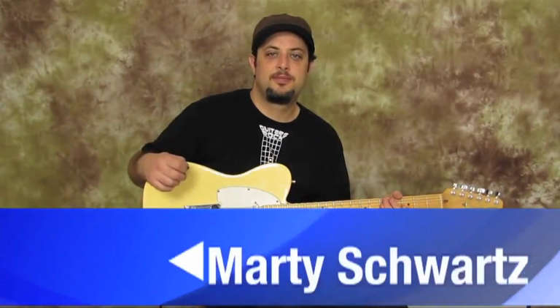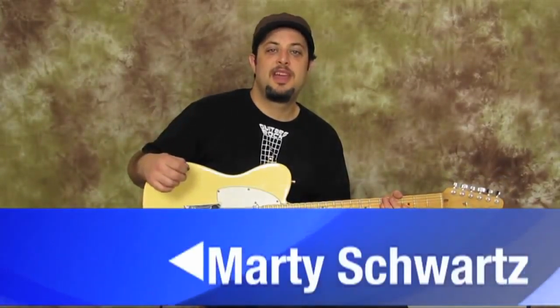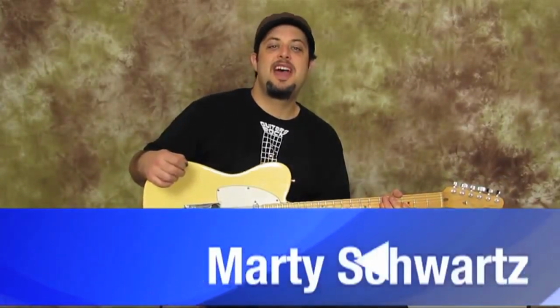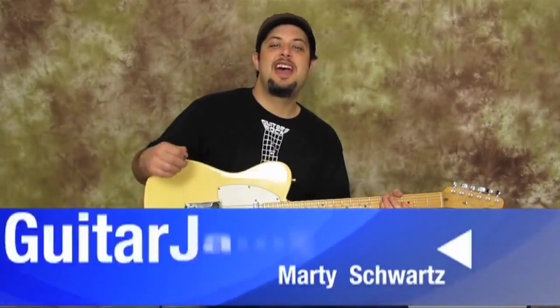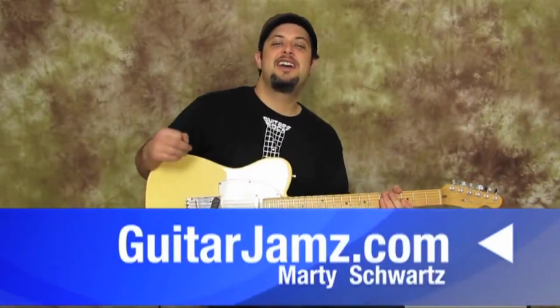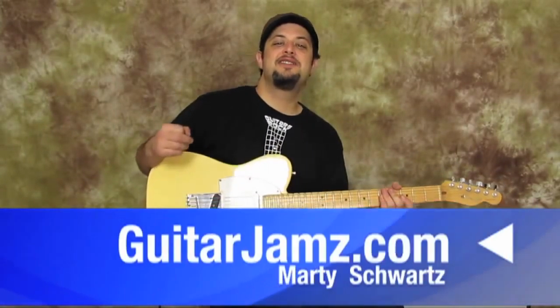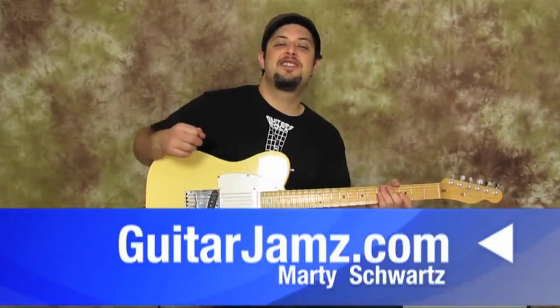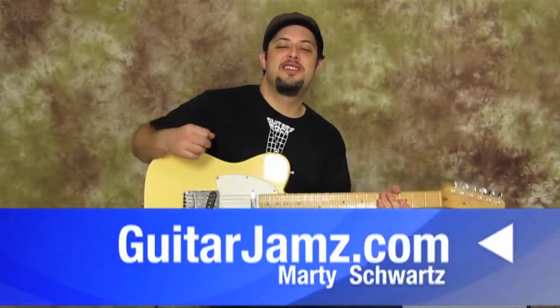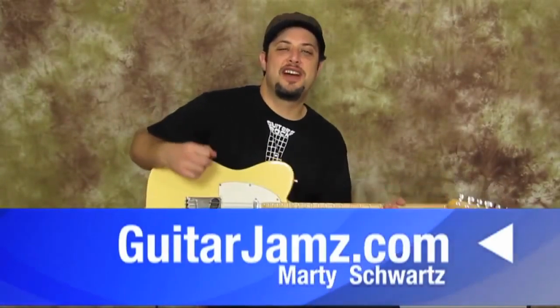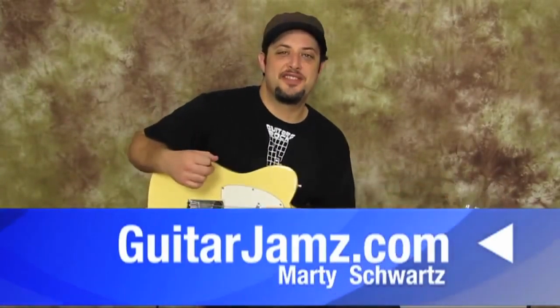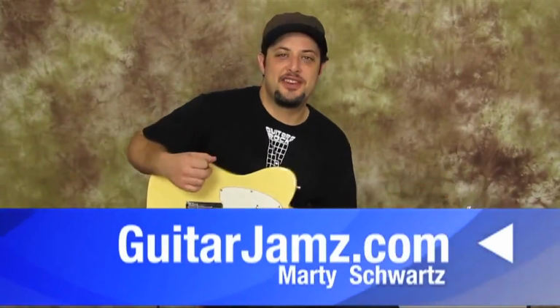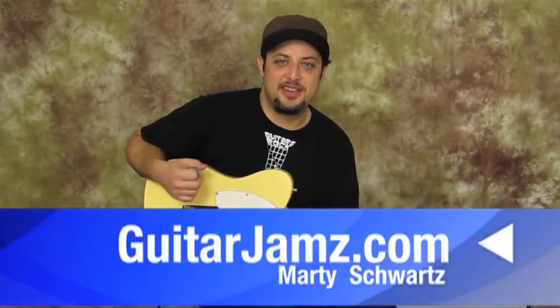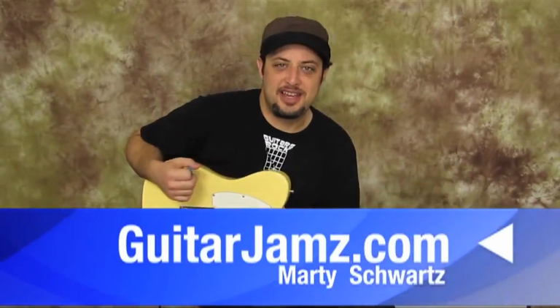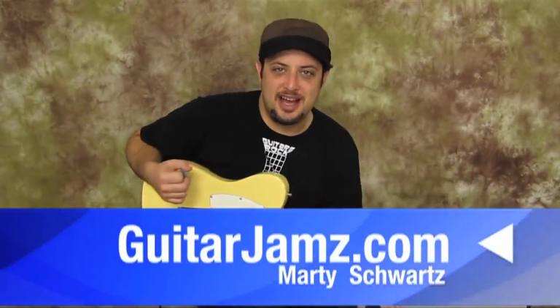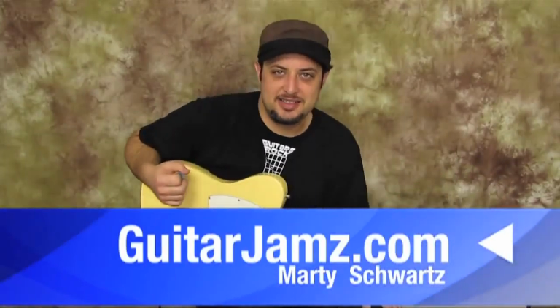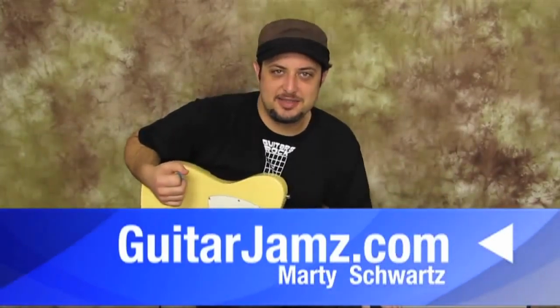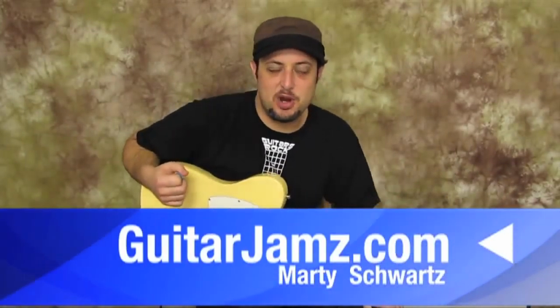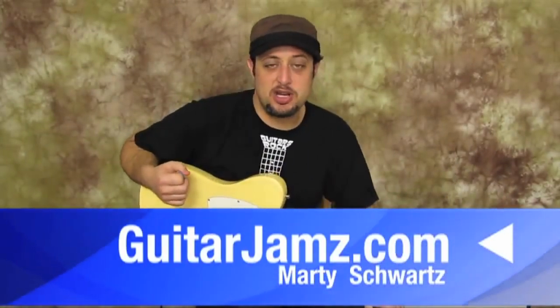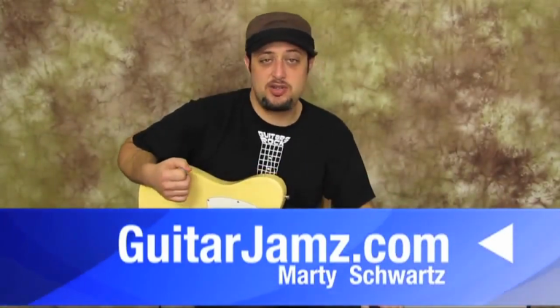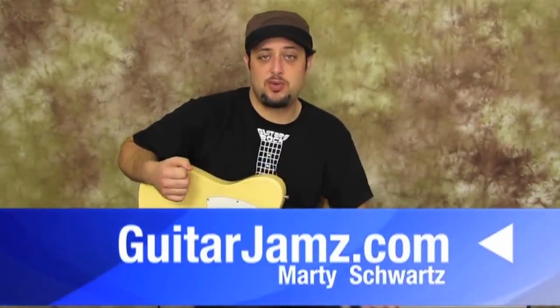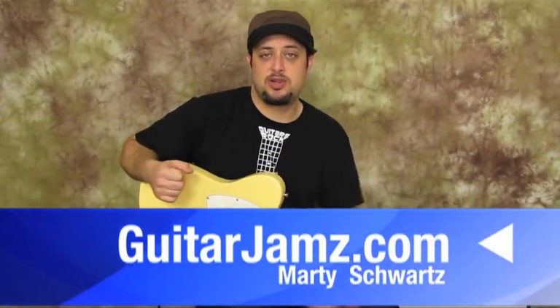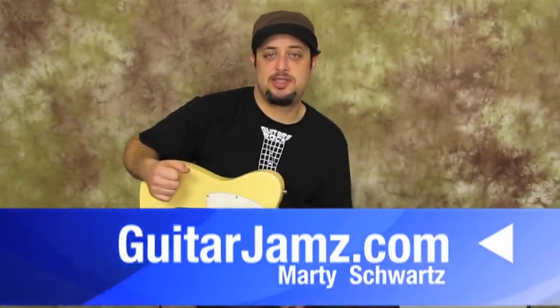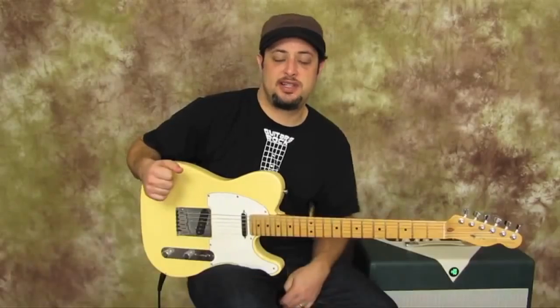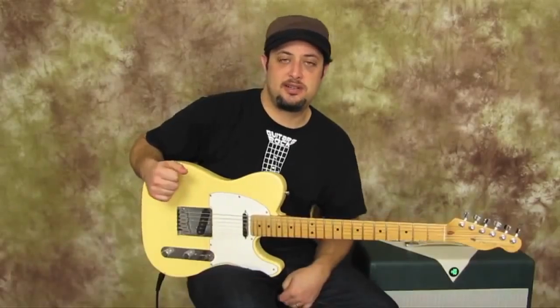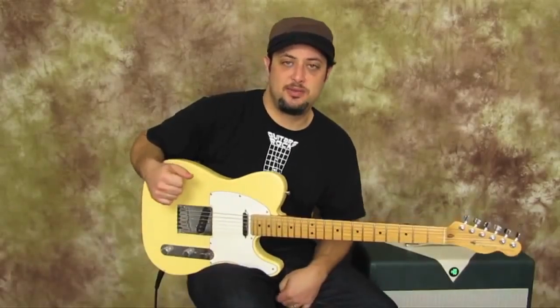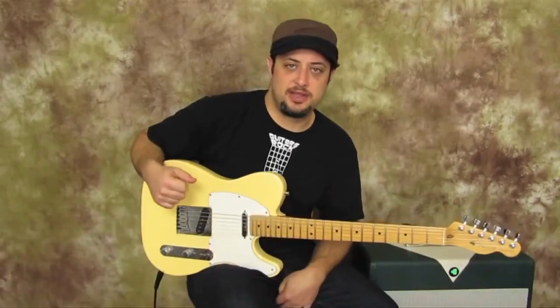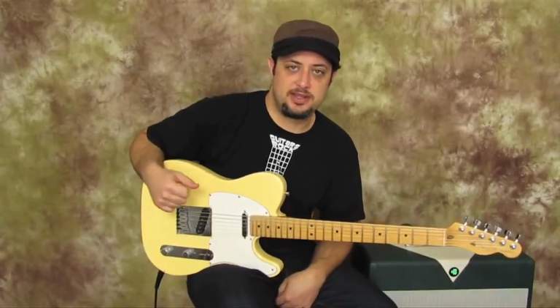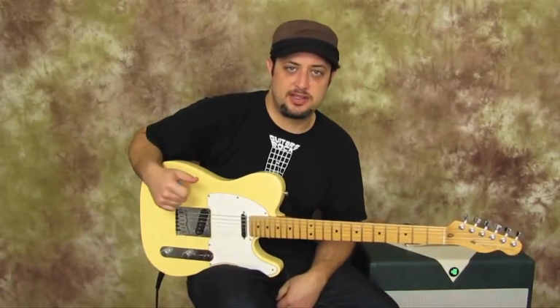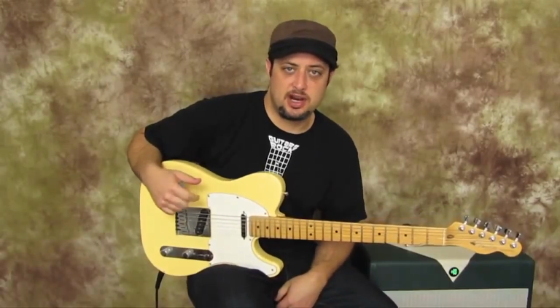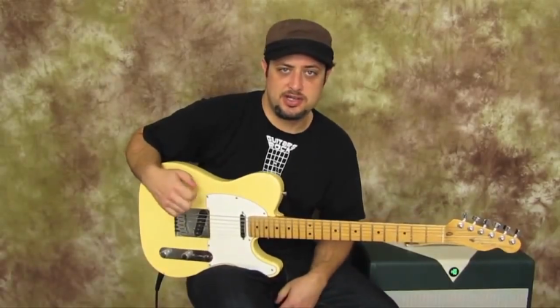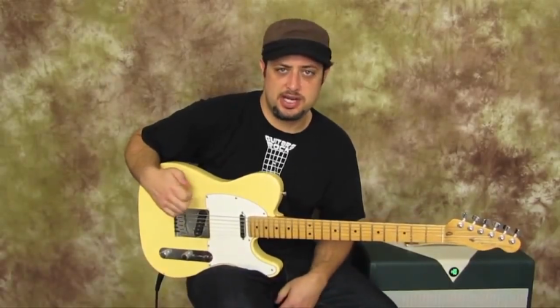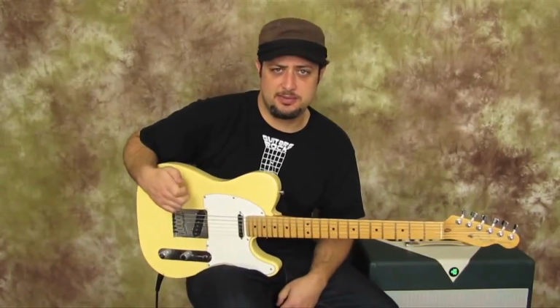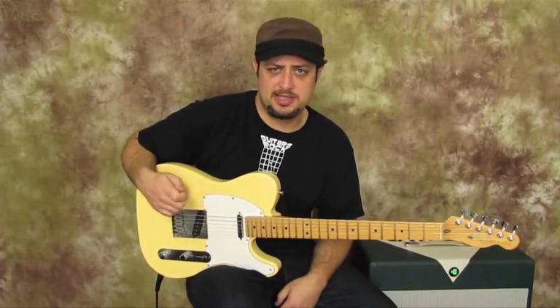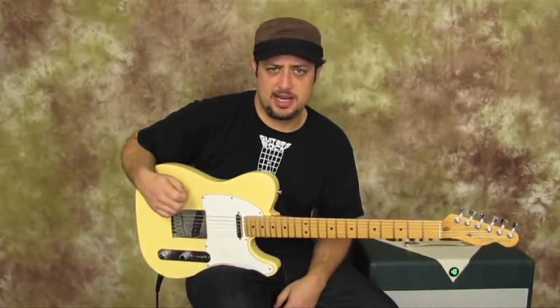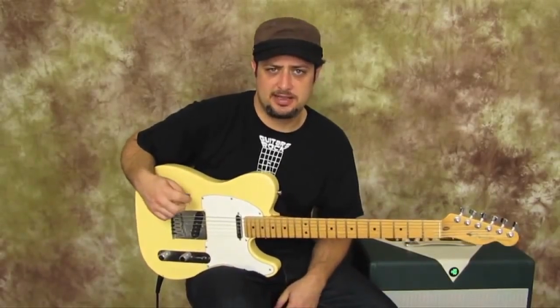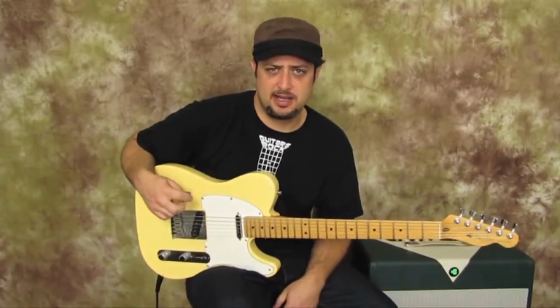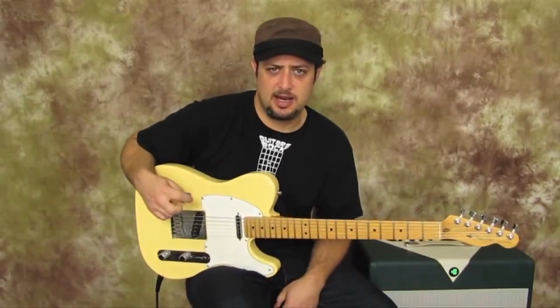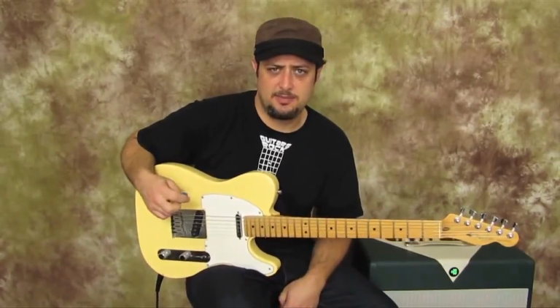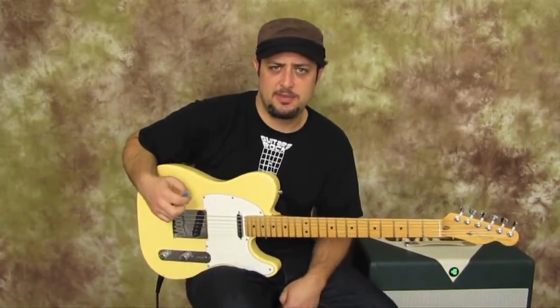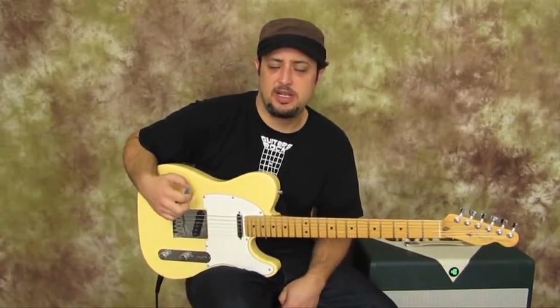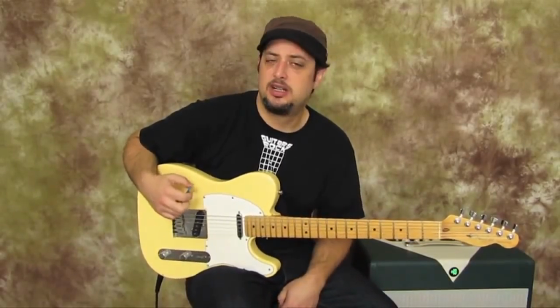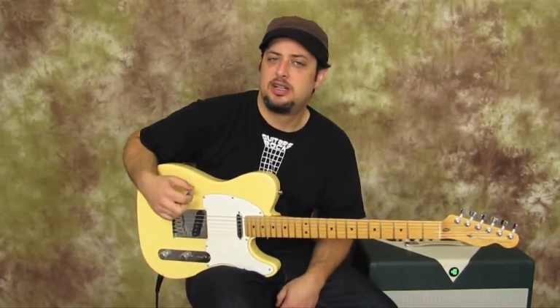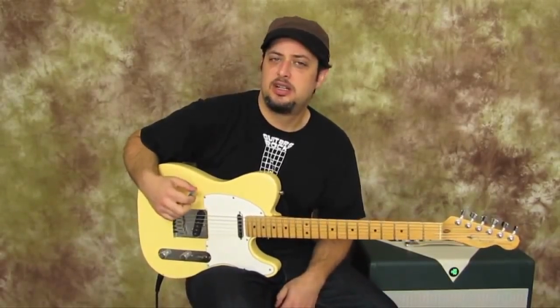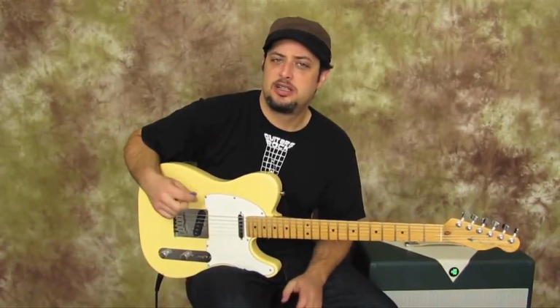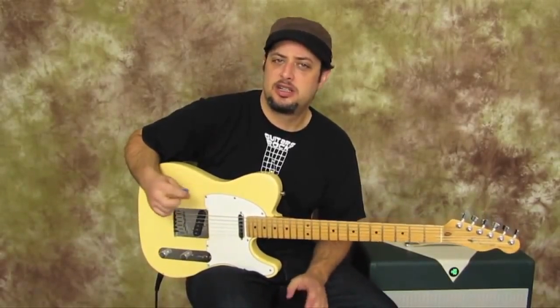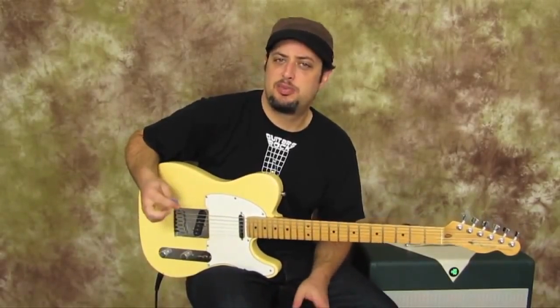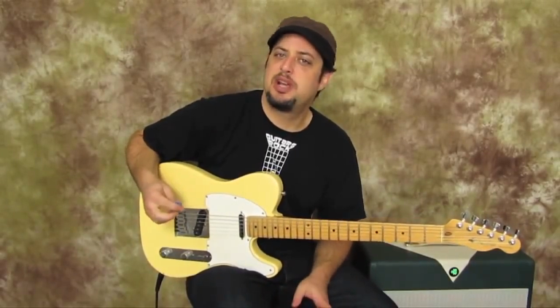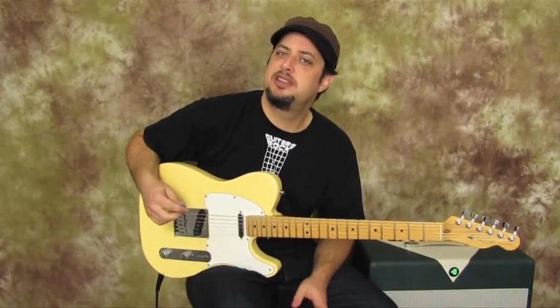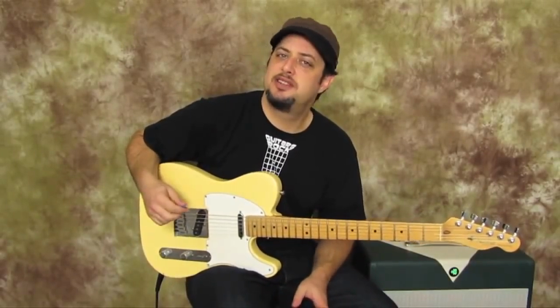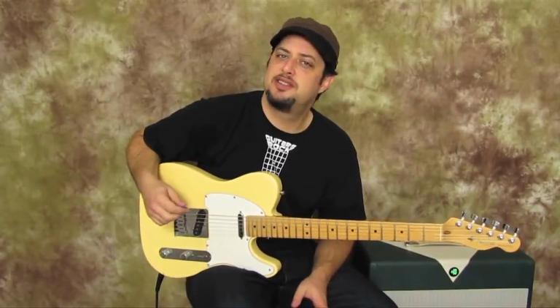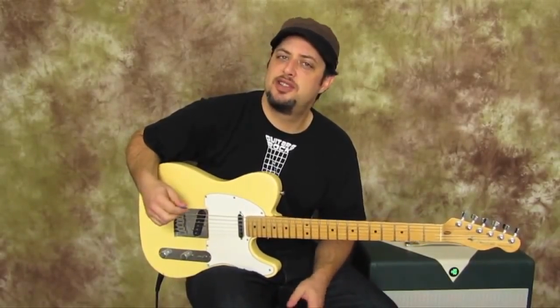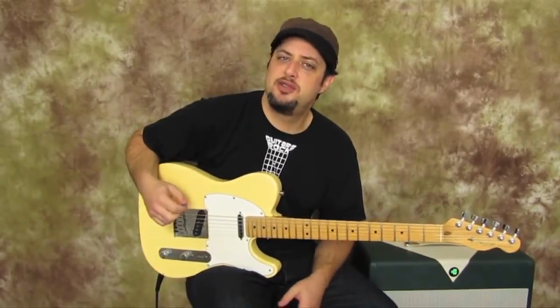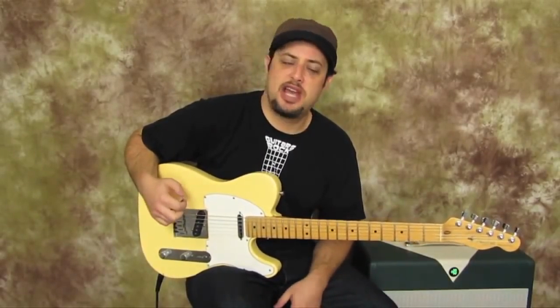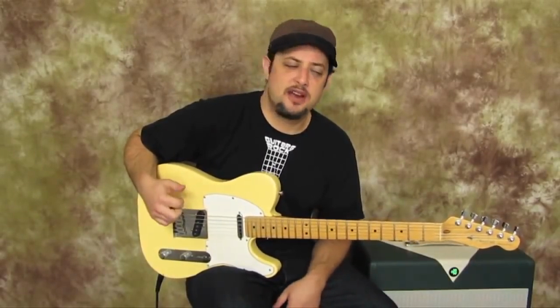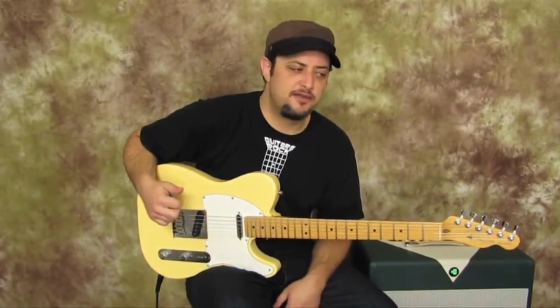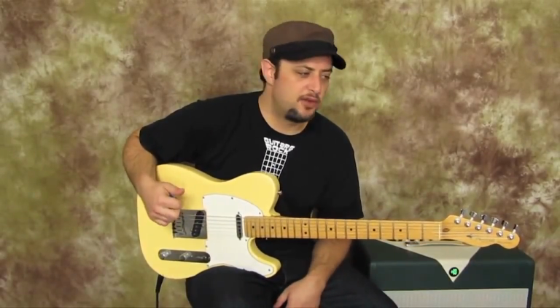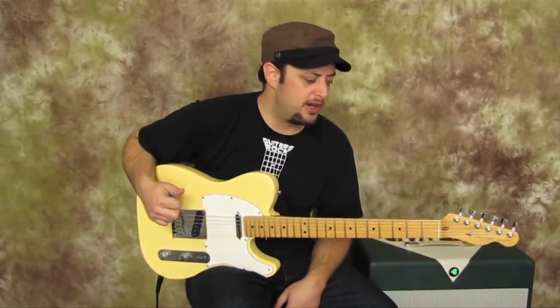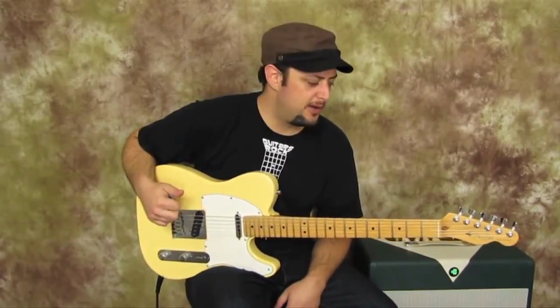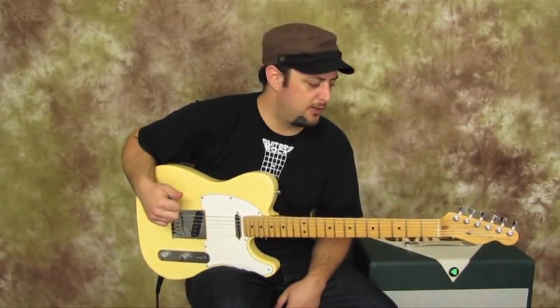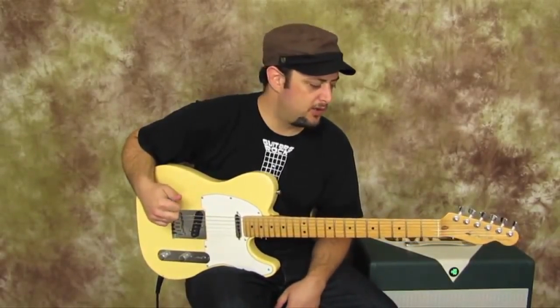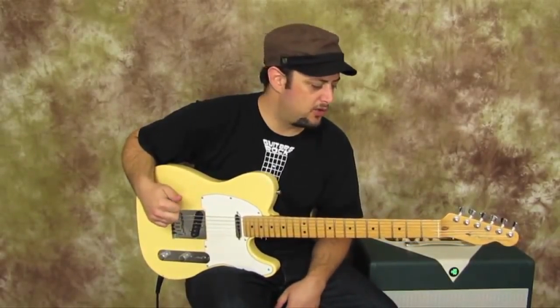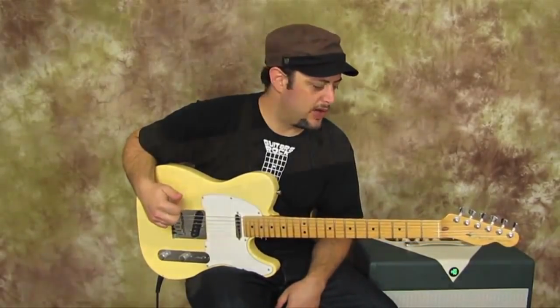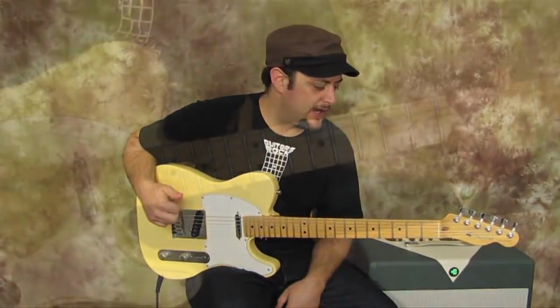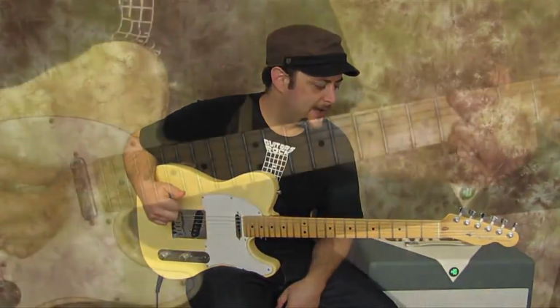Hey, how's it going out there, you guys? Marty Schwartz here with GuitarJams.com. I'm going to break this tune down for you real quick.